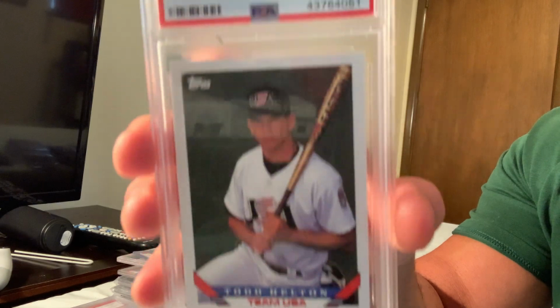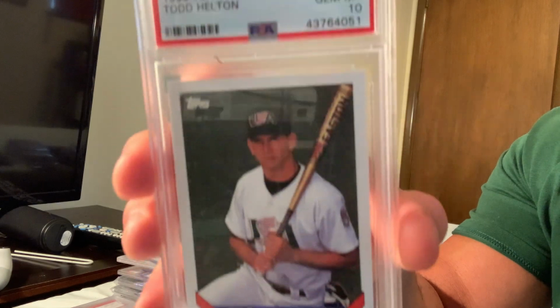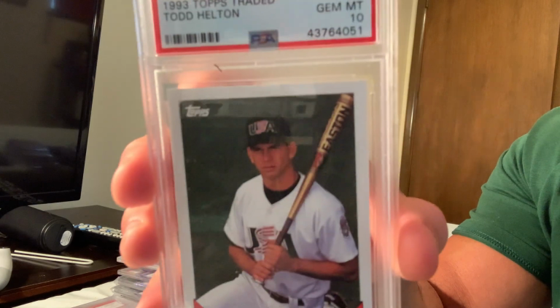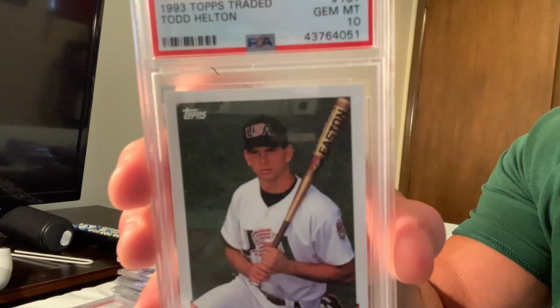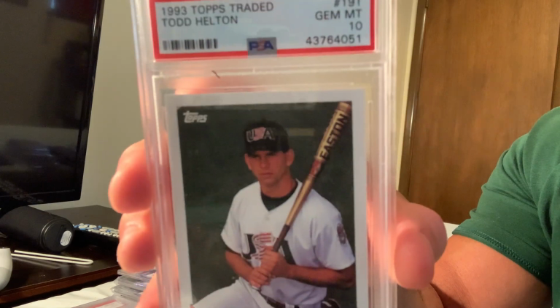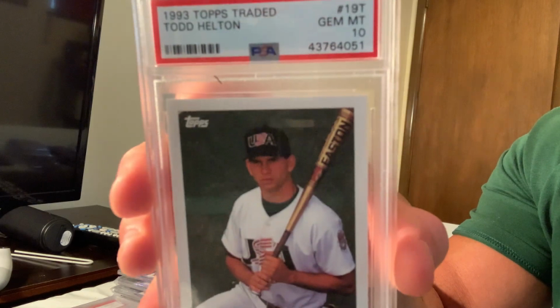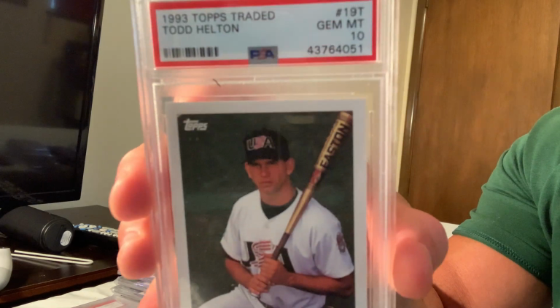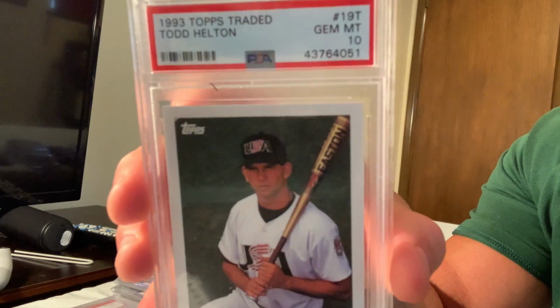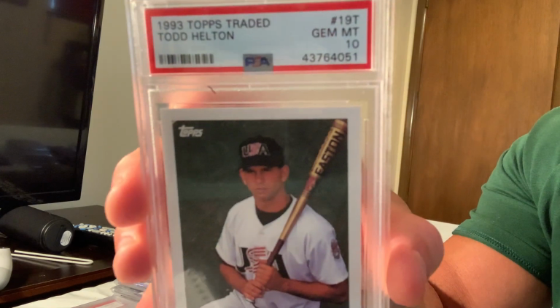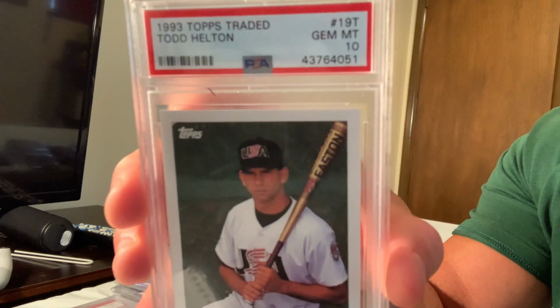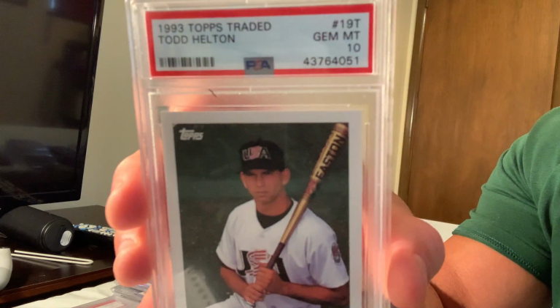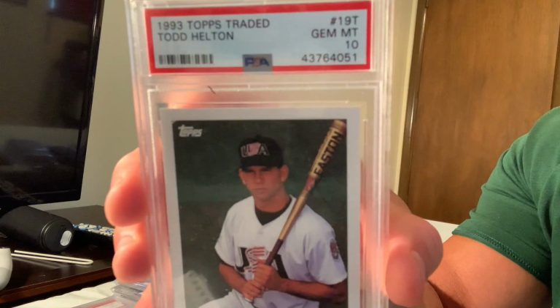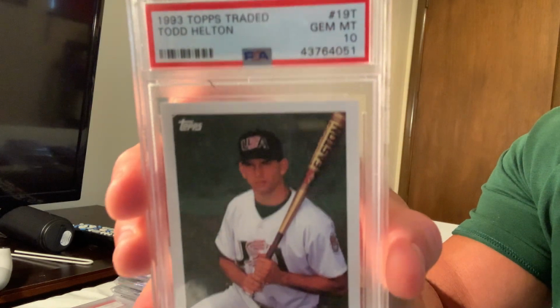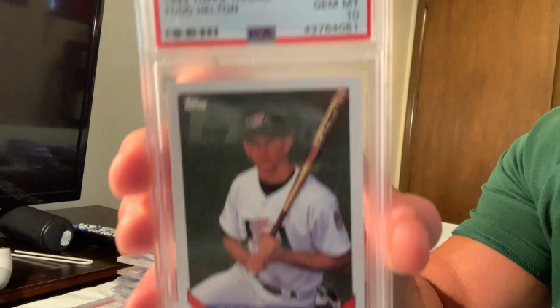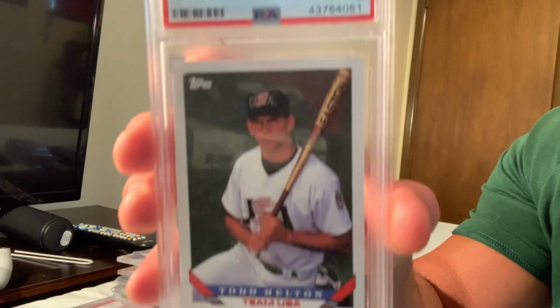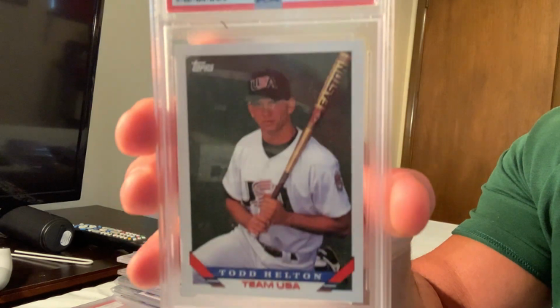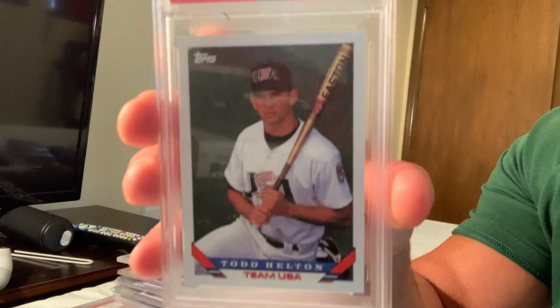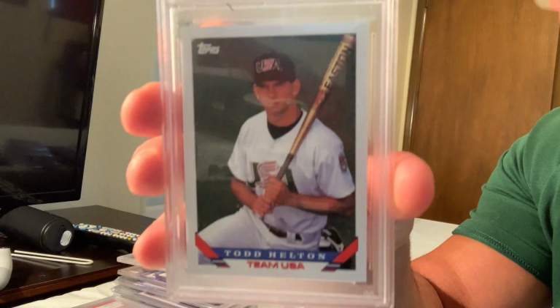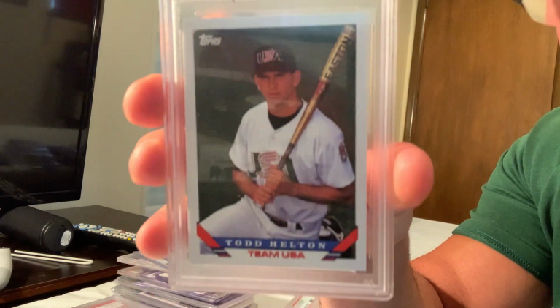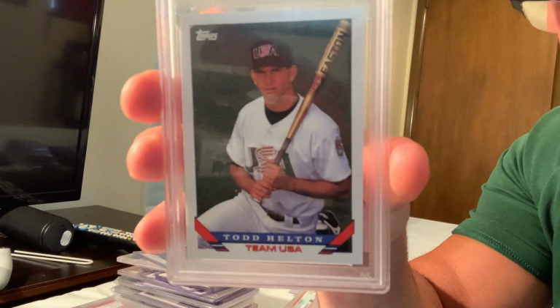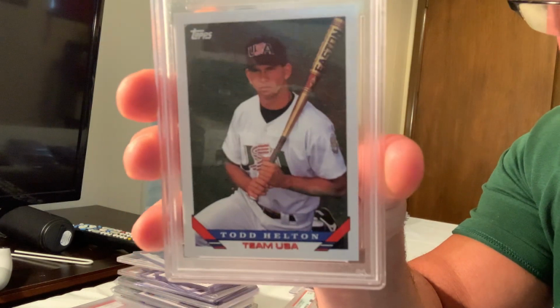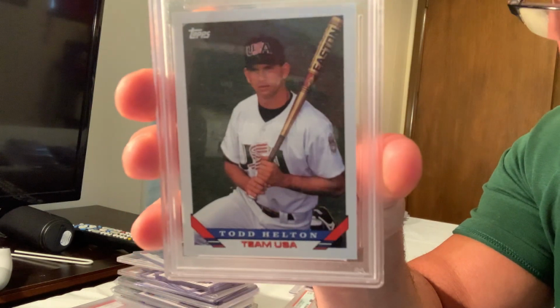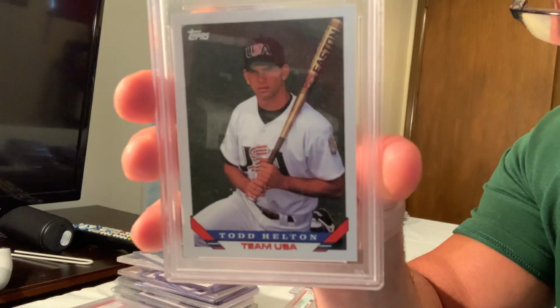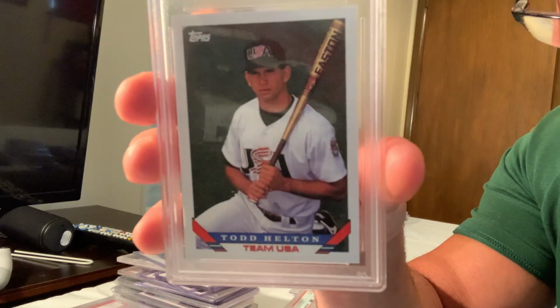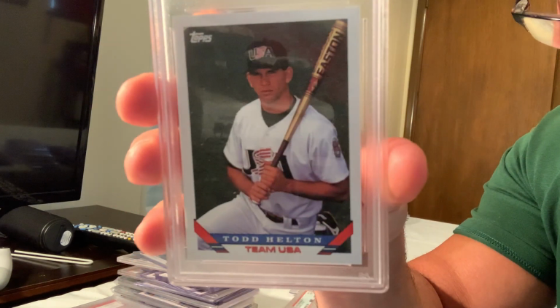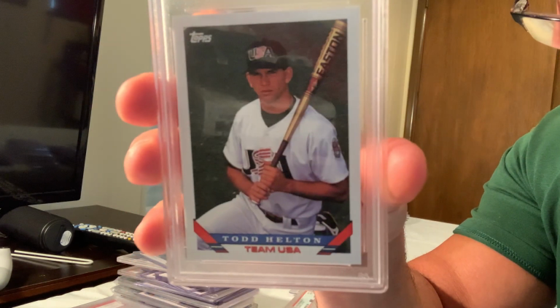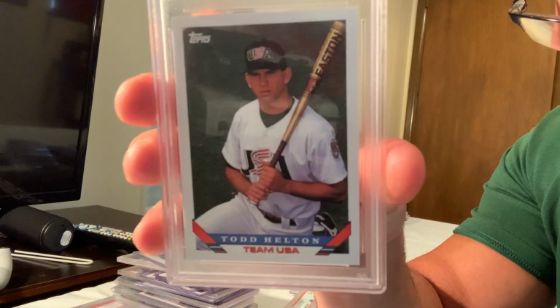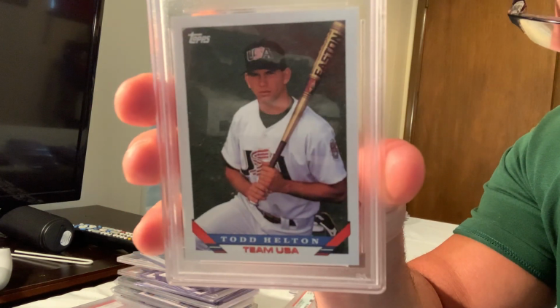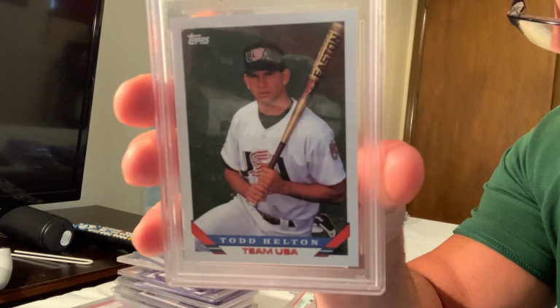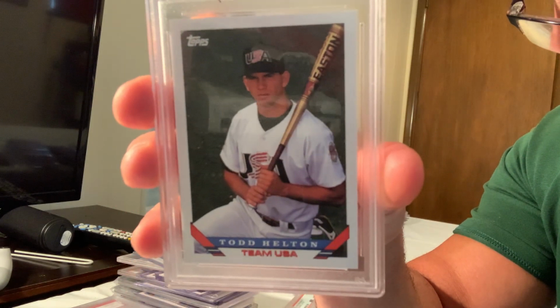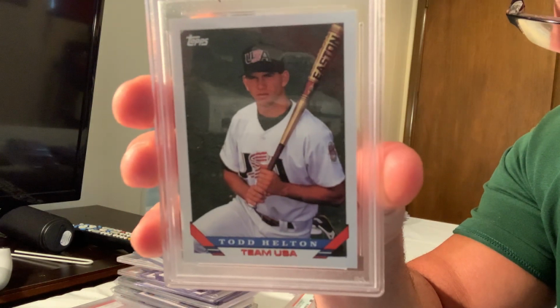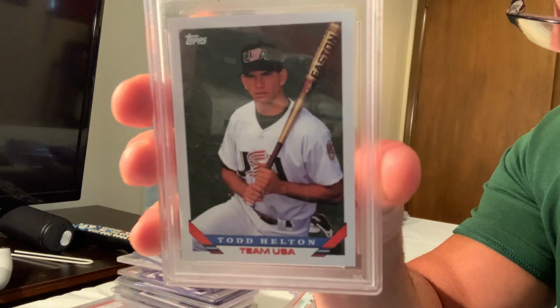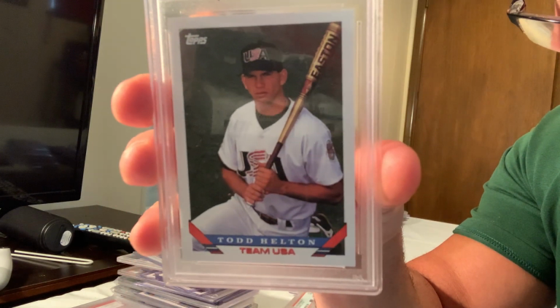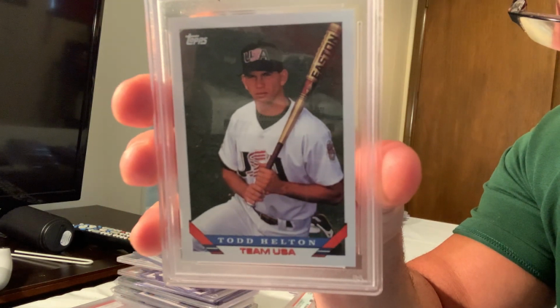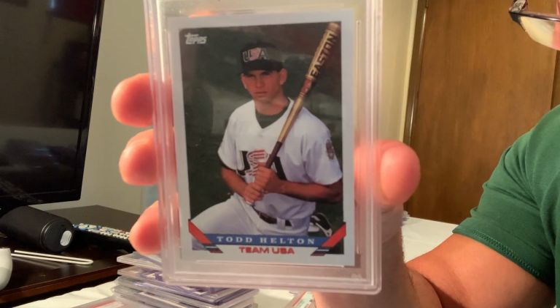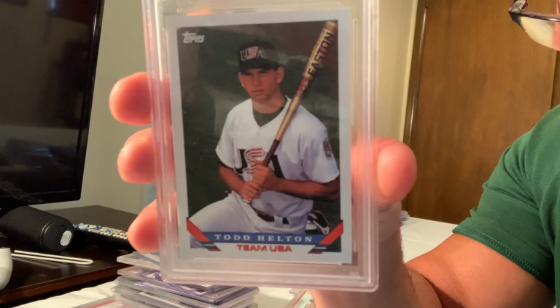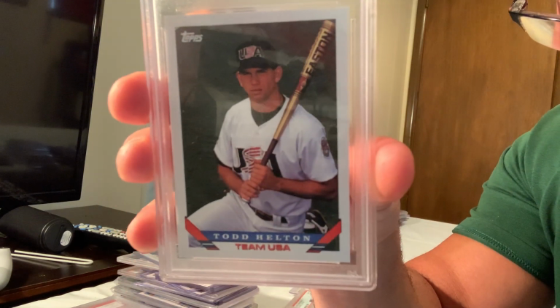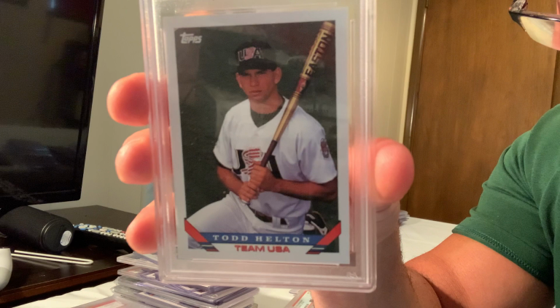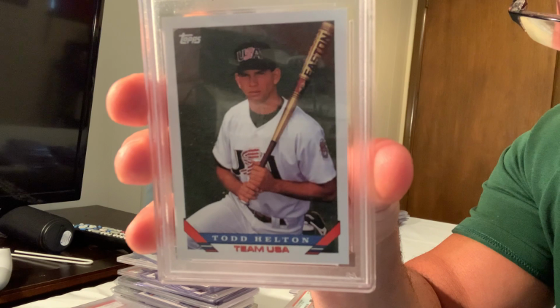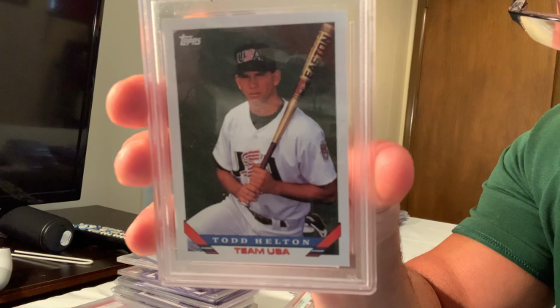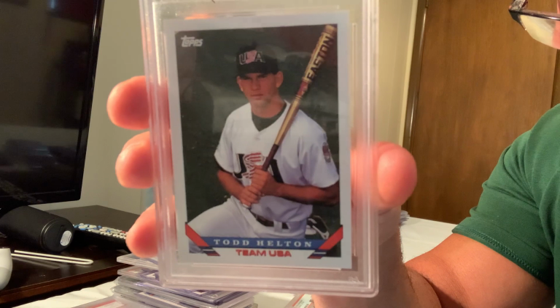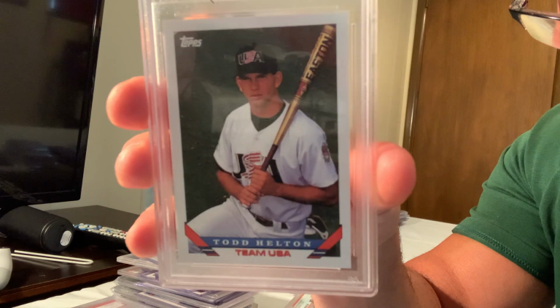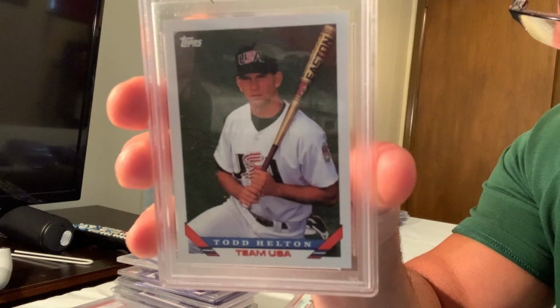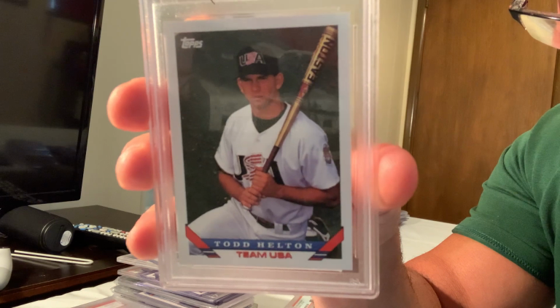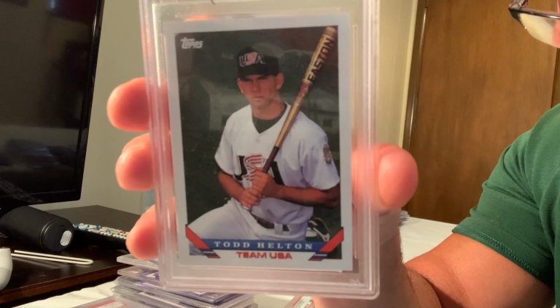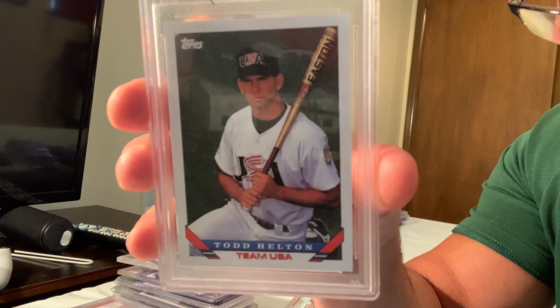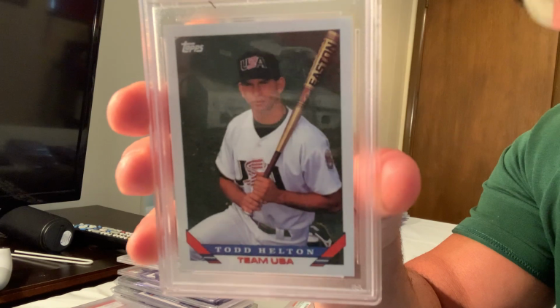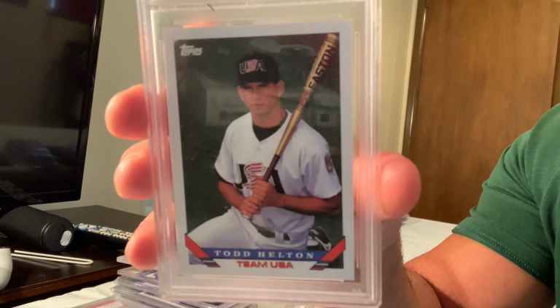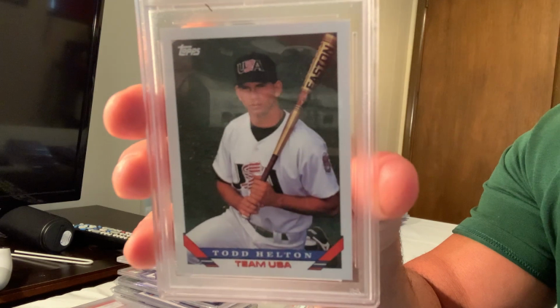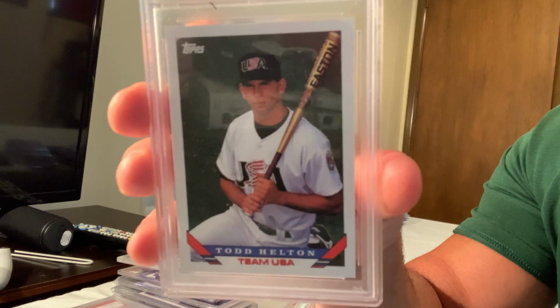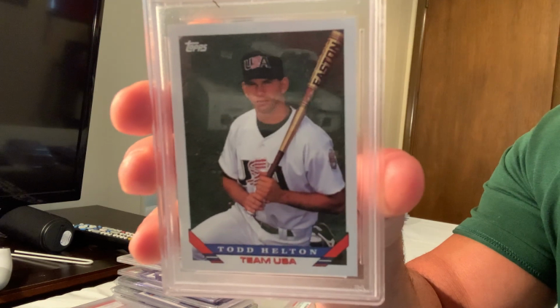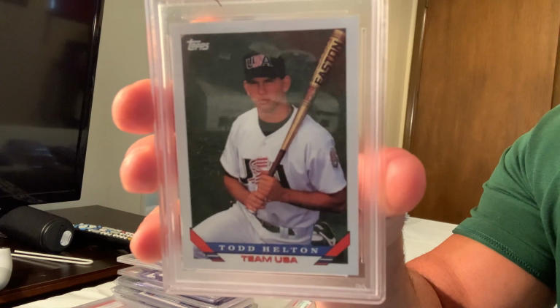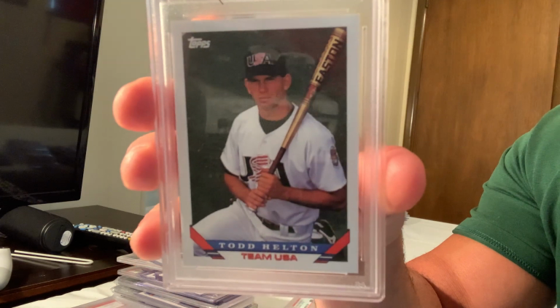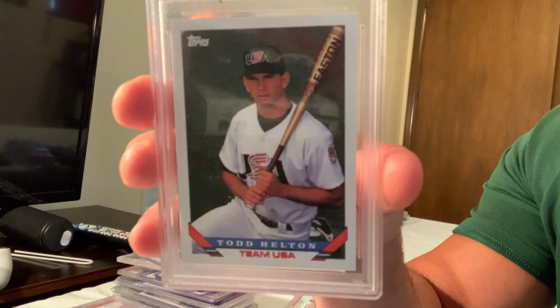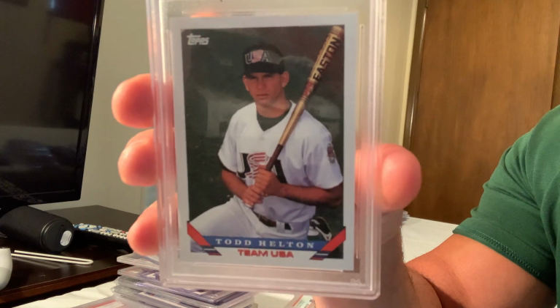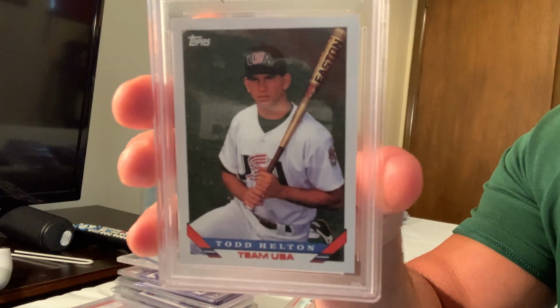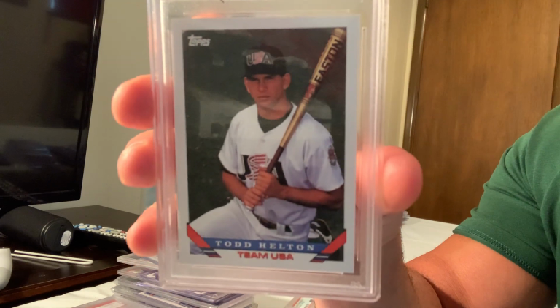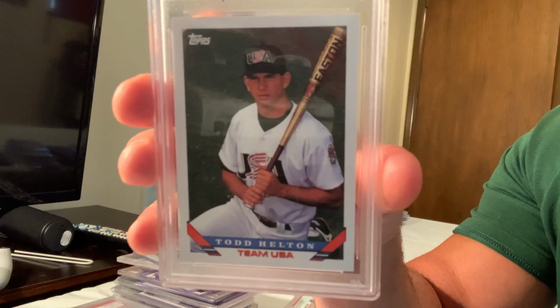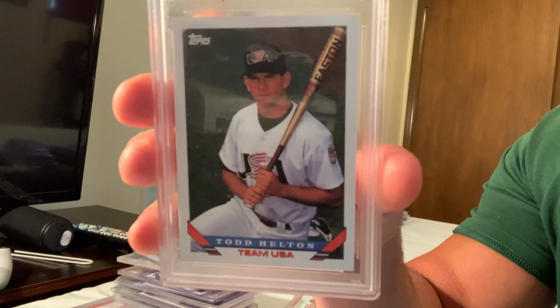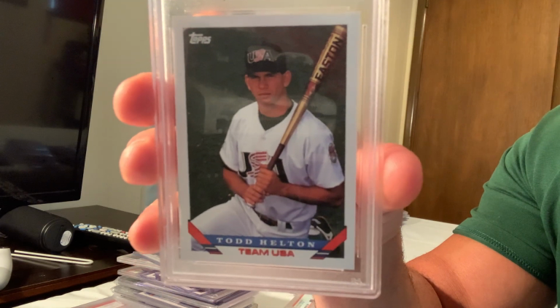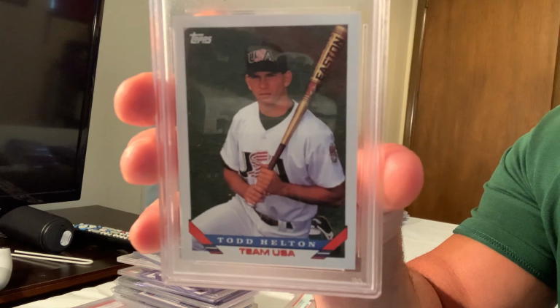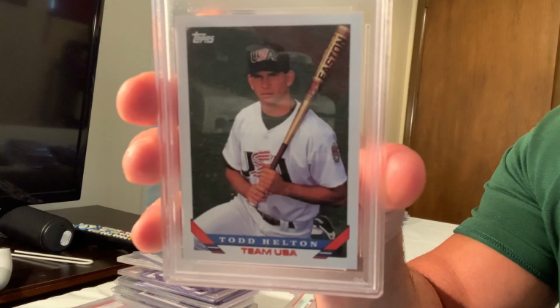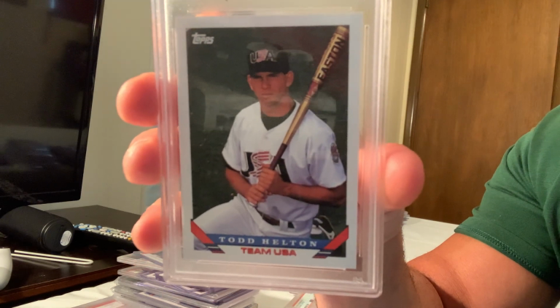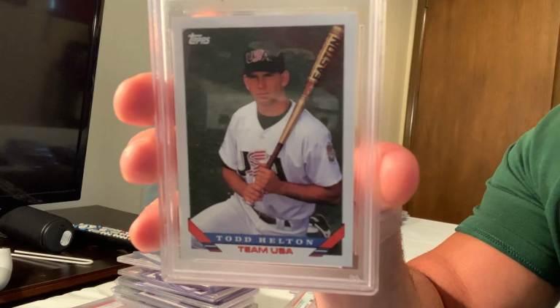Next up is the 1993 Topps Traded Bazooka USA Todd Holton in Gem Mint 10, which sold for $250 on eBay.